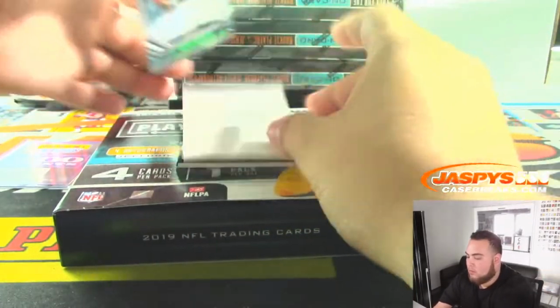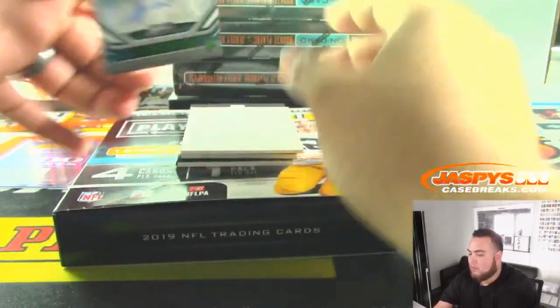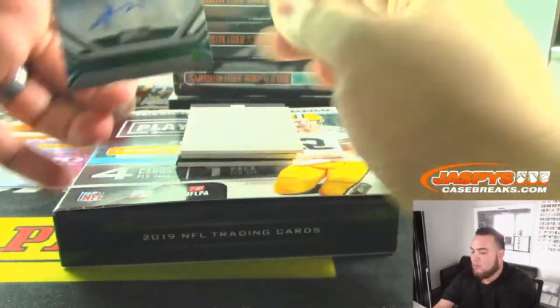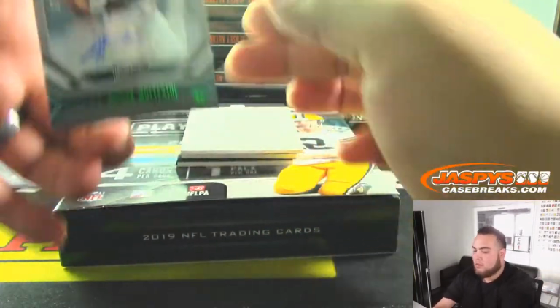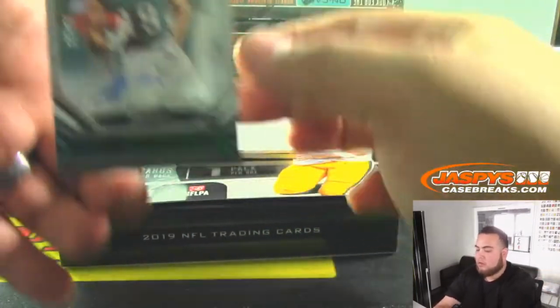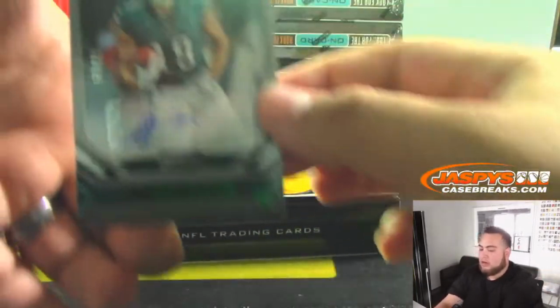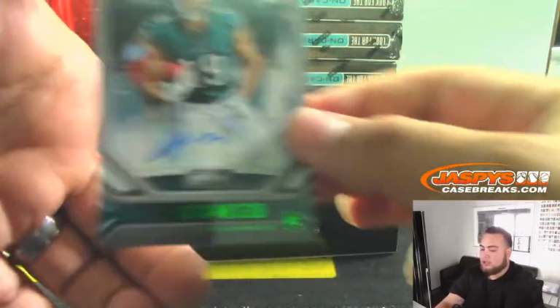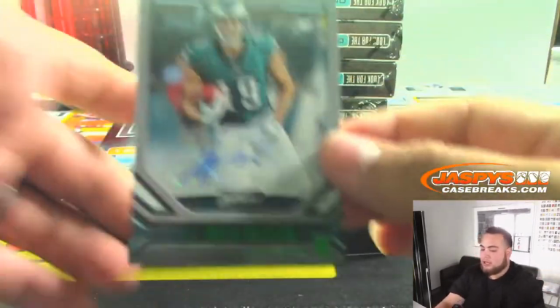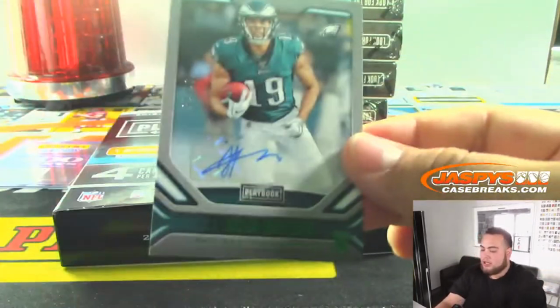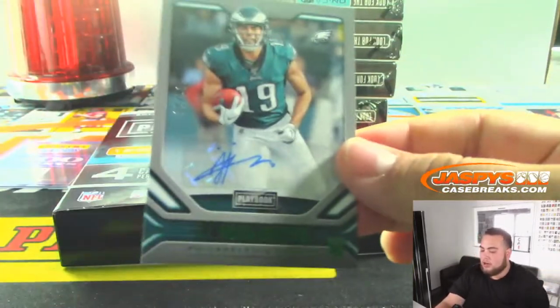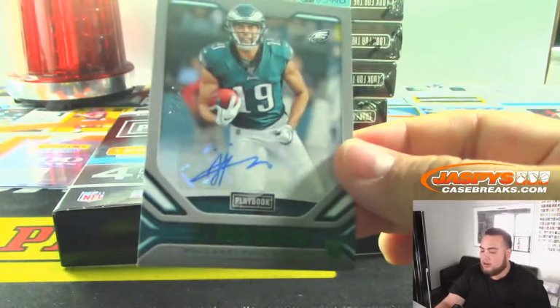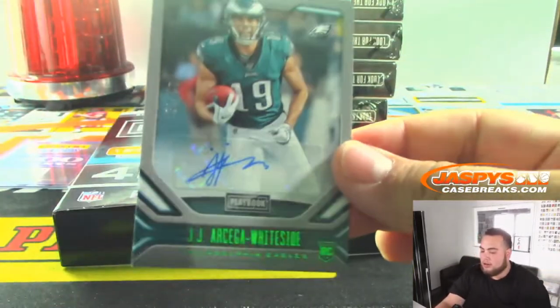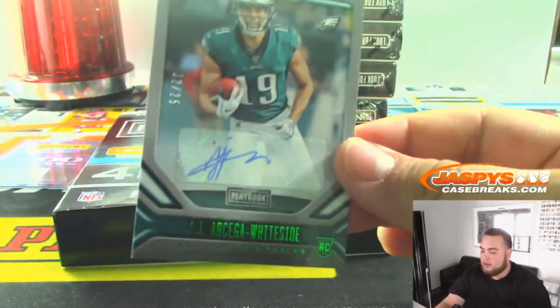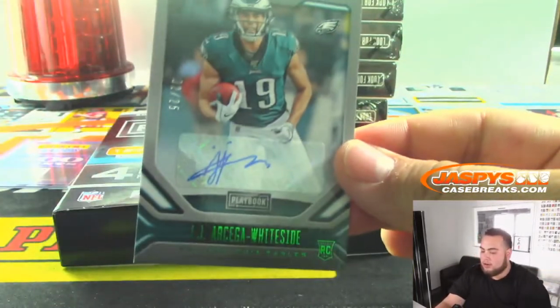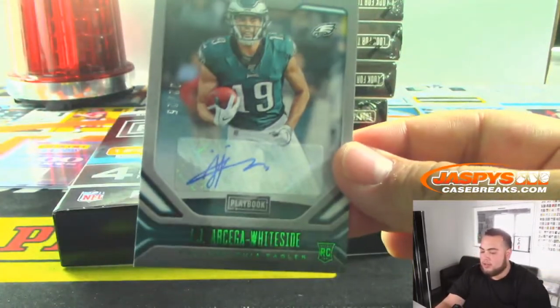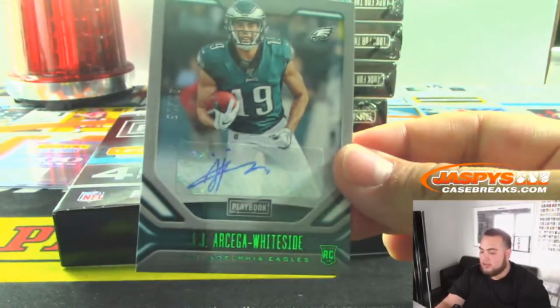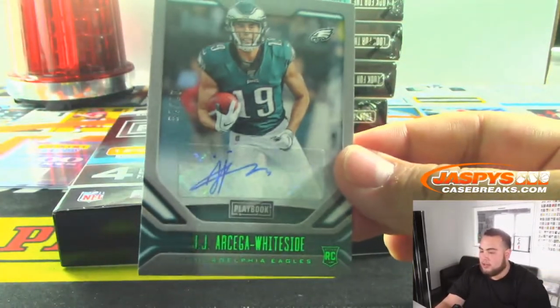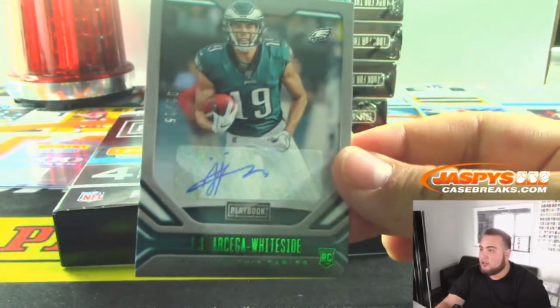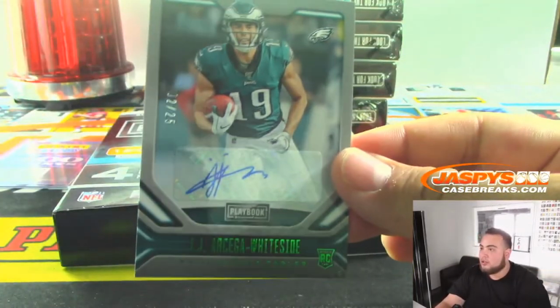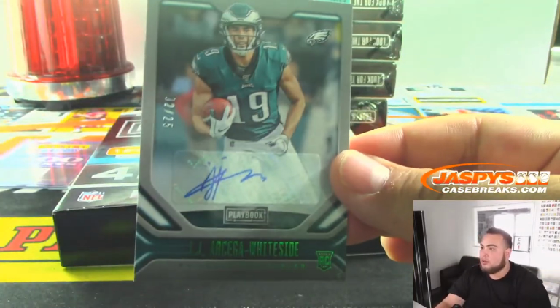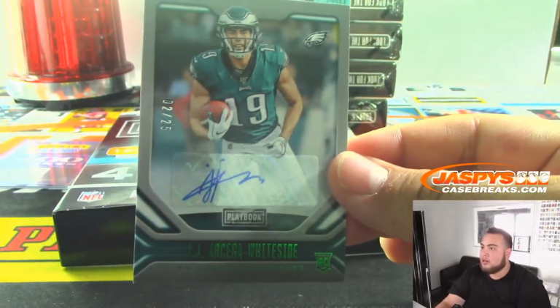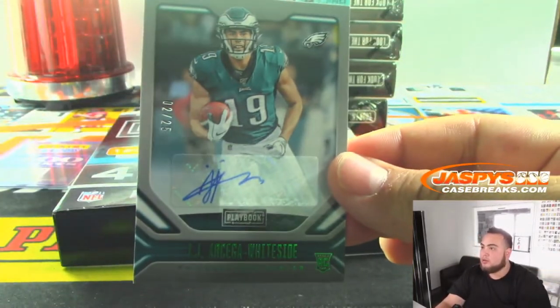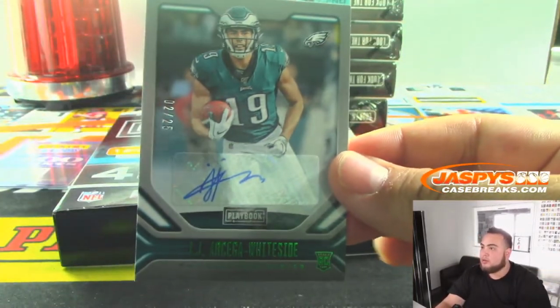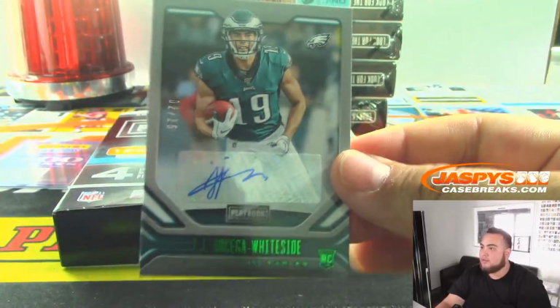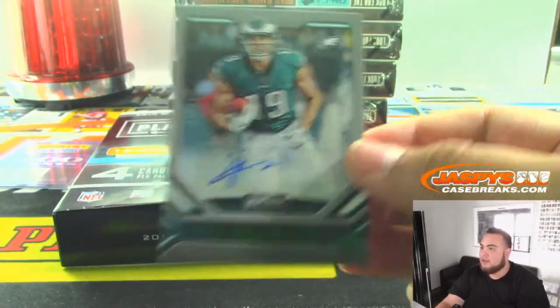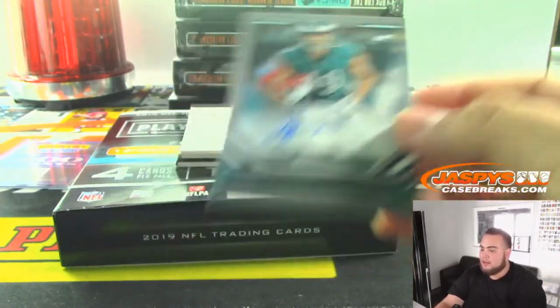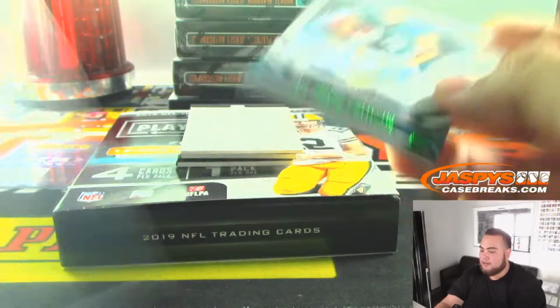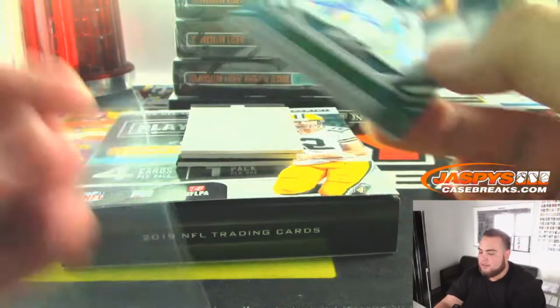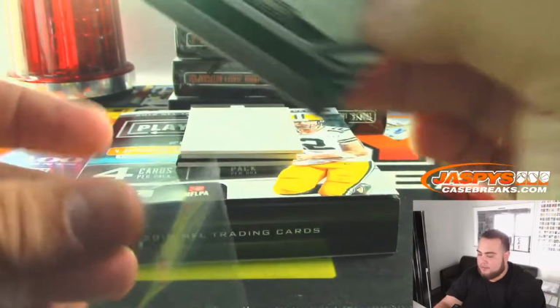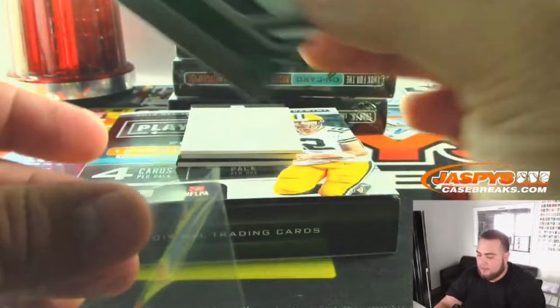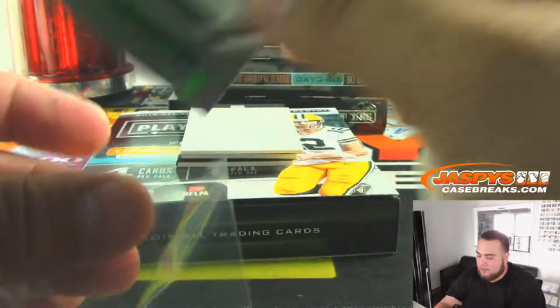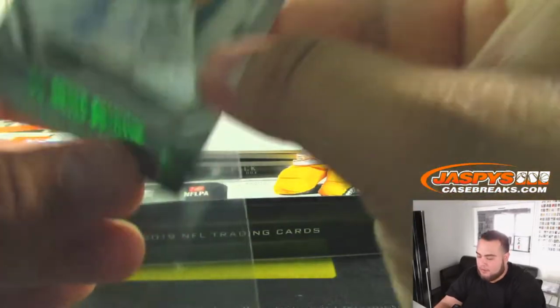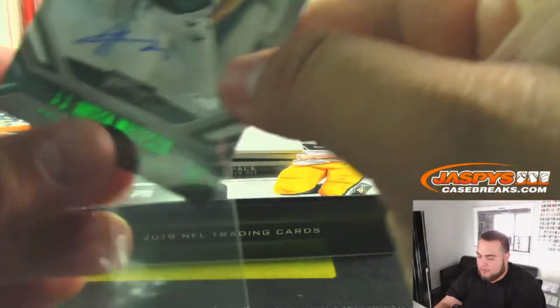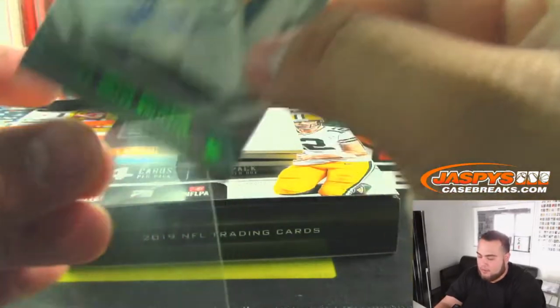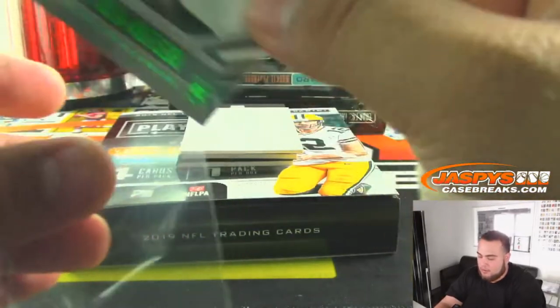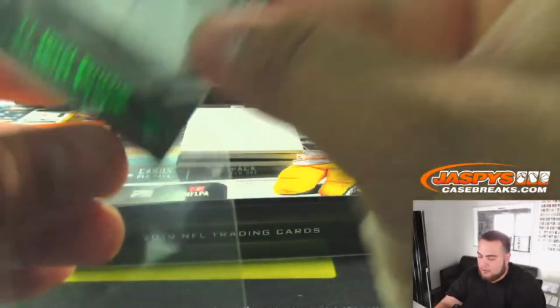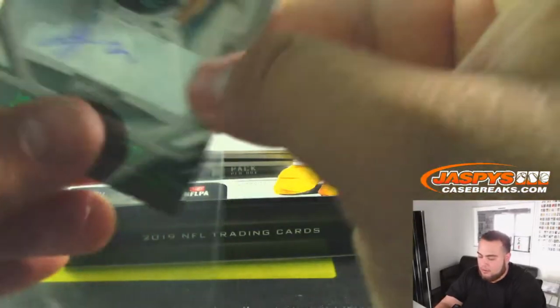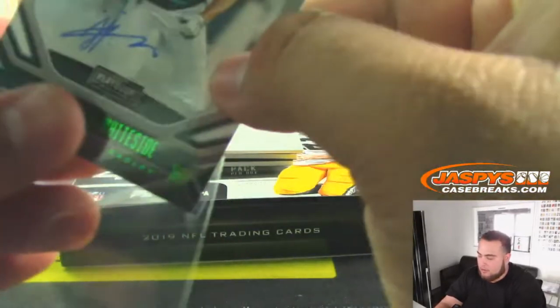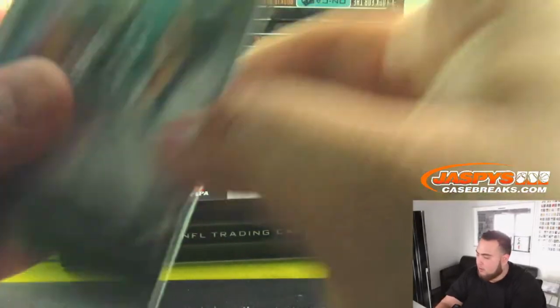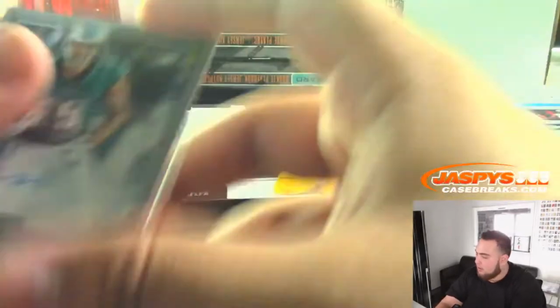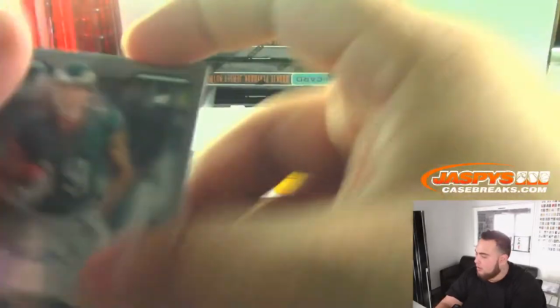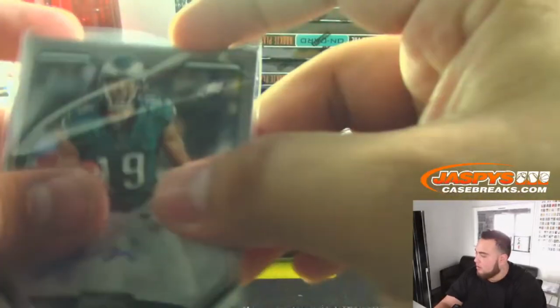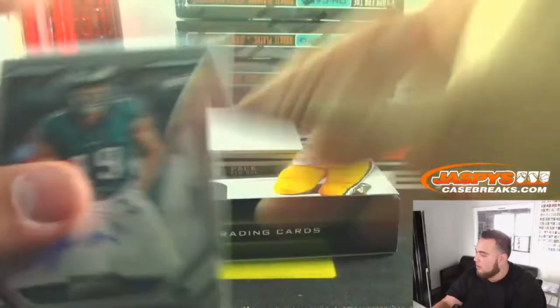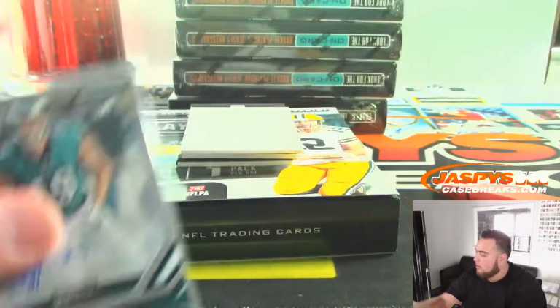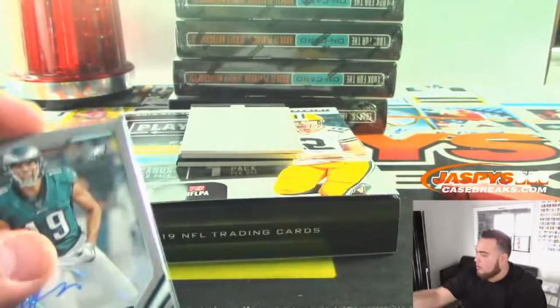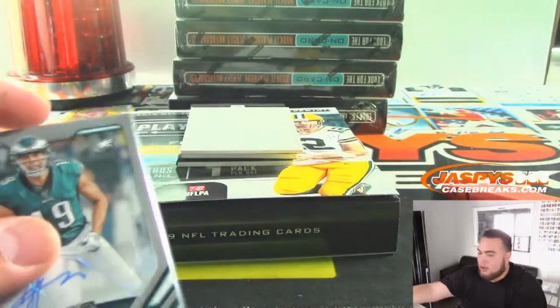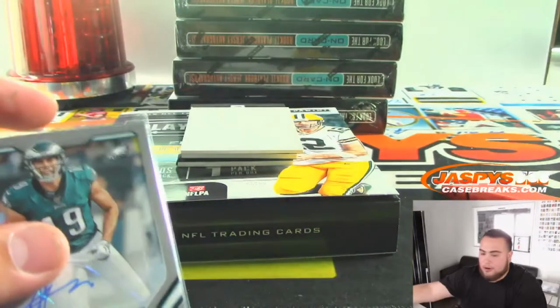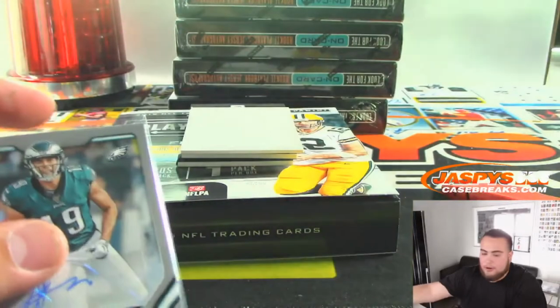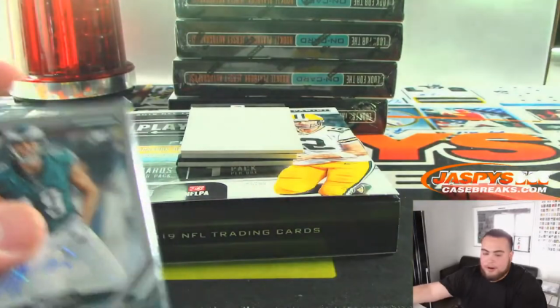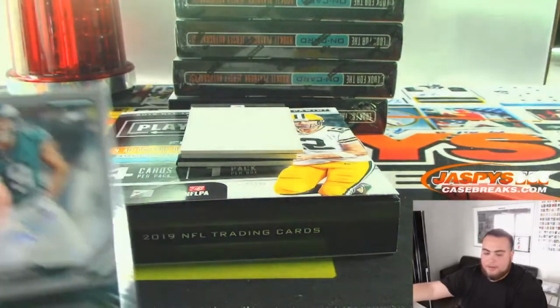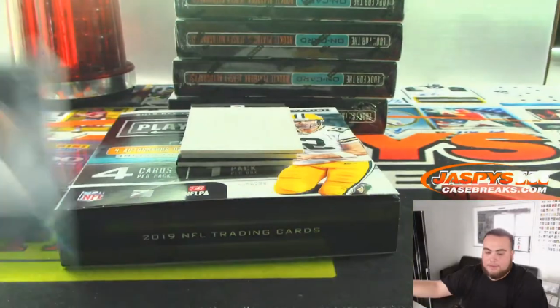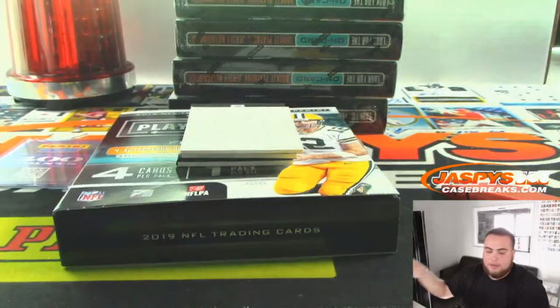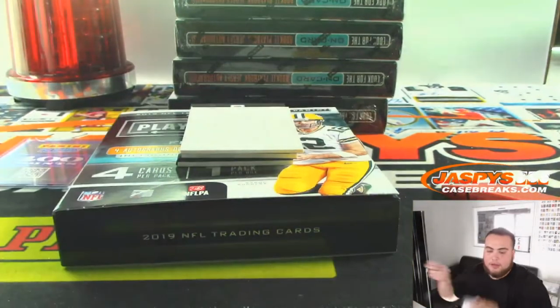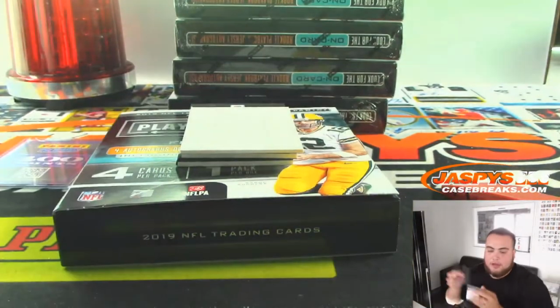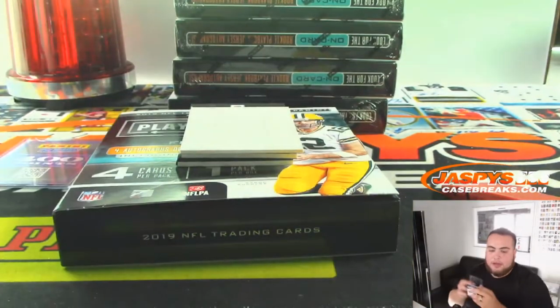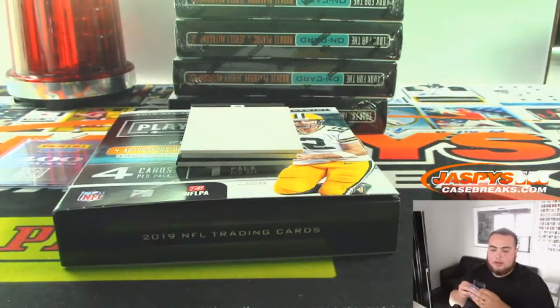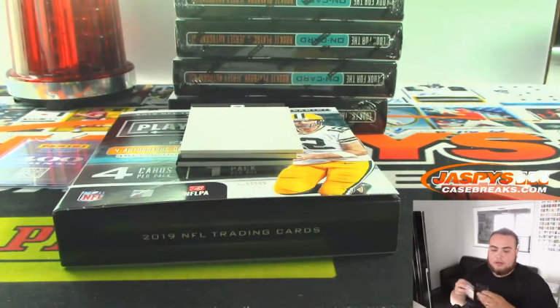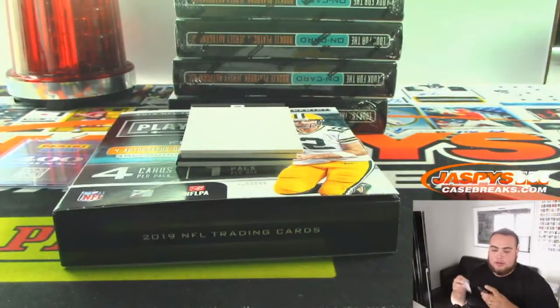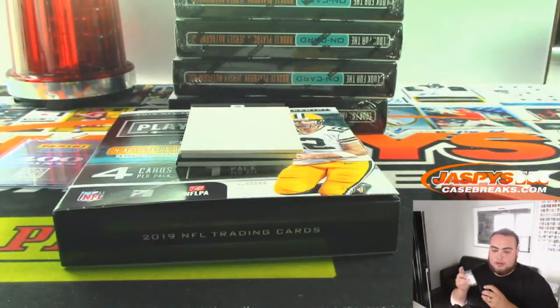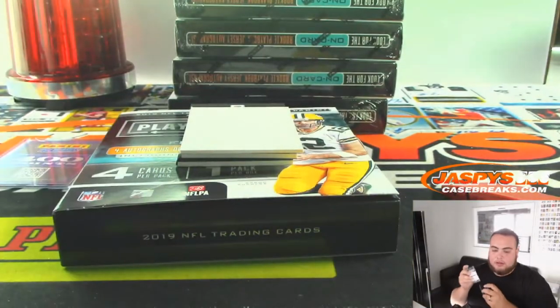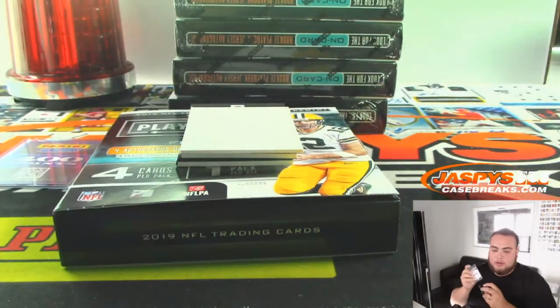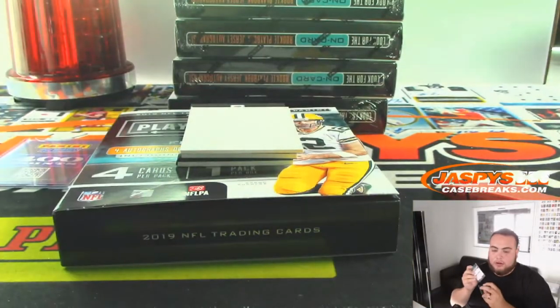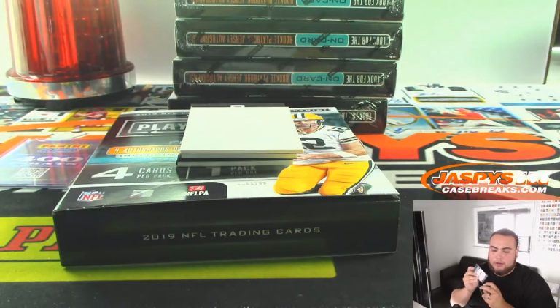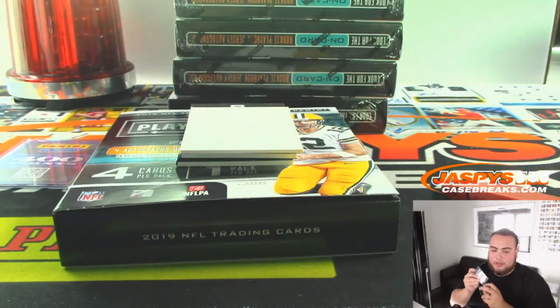We've got a JJ Ortega-Whiteside, 2 out of 25. Autograph for the Eagles, going to Richard.